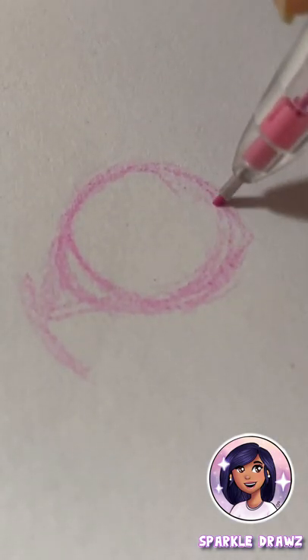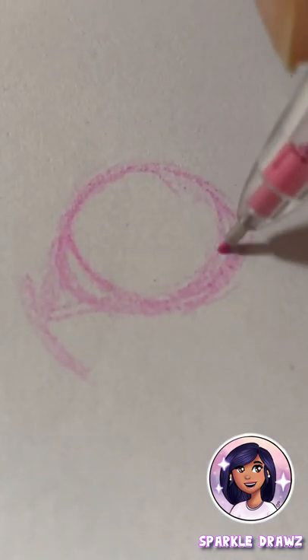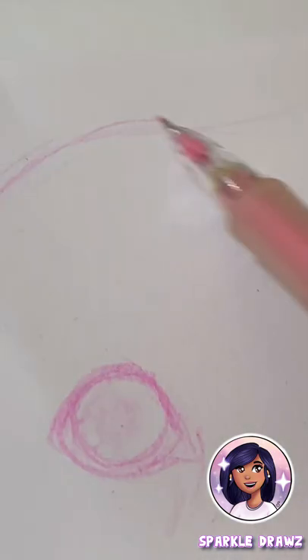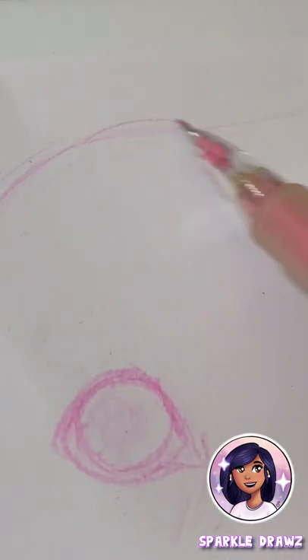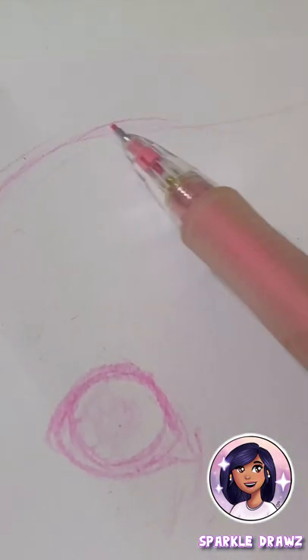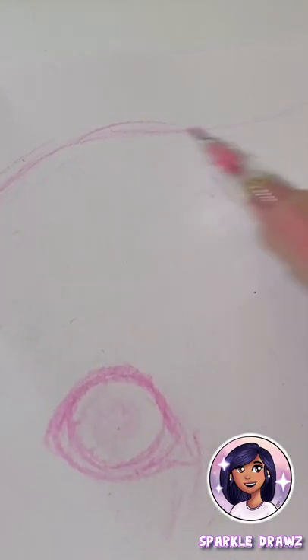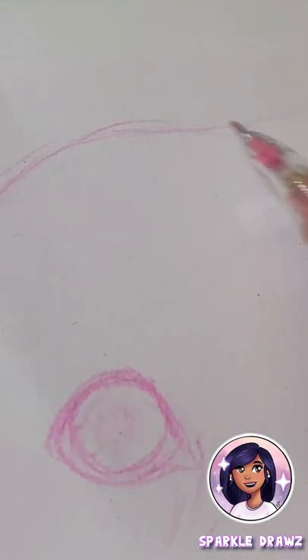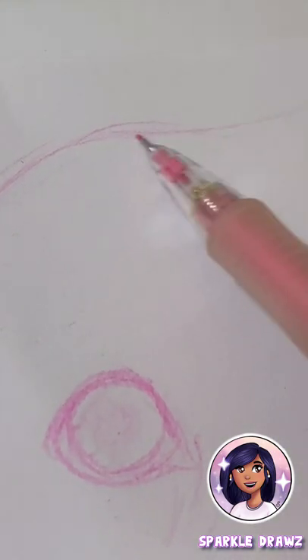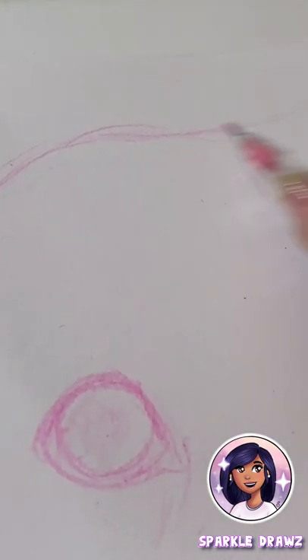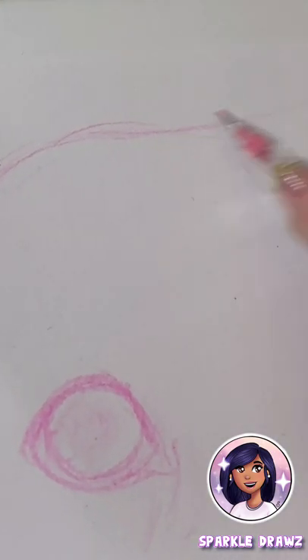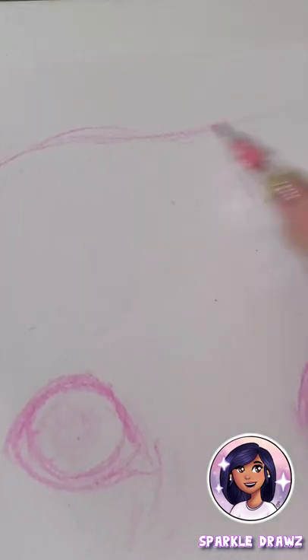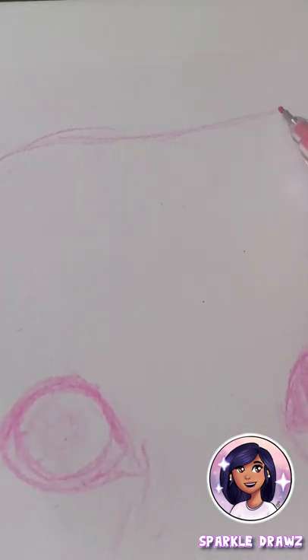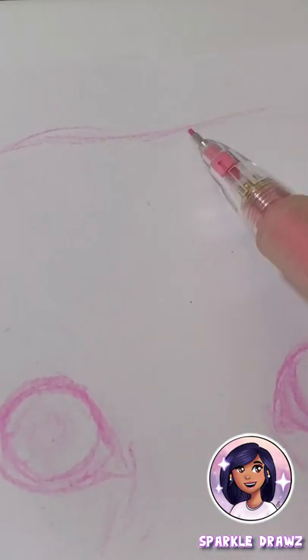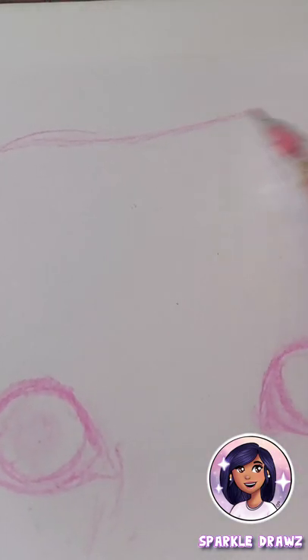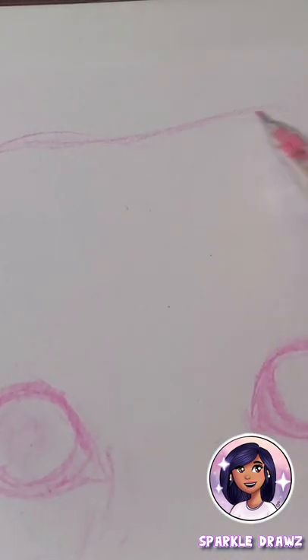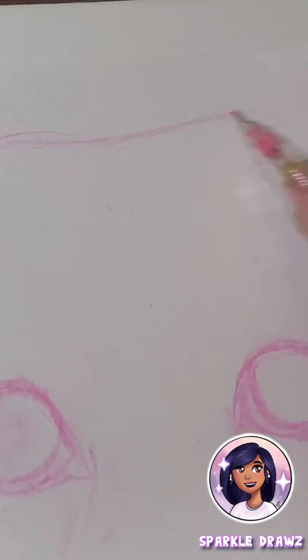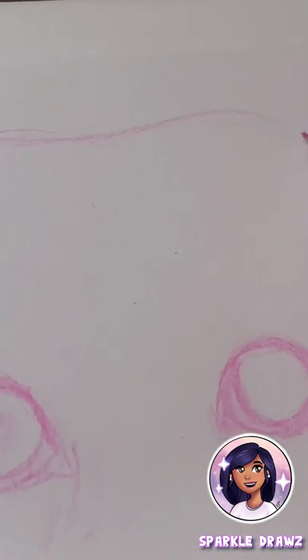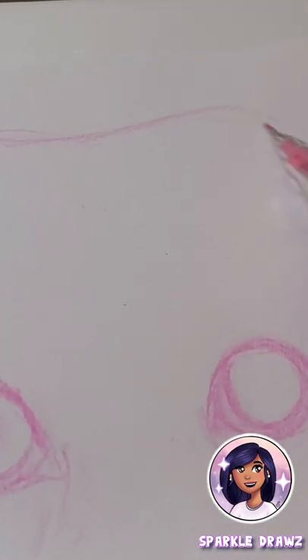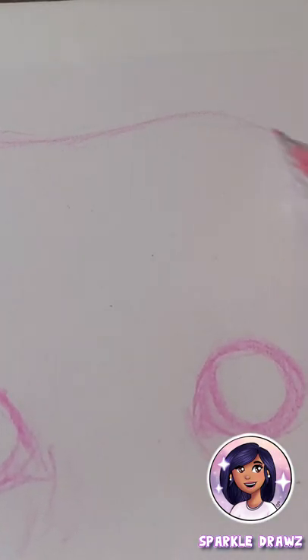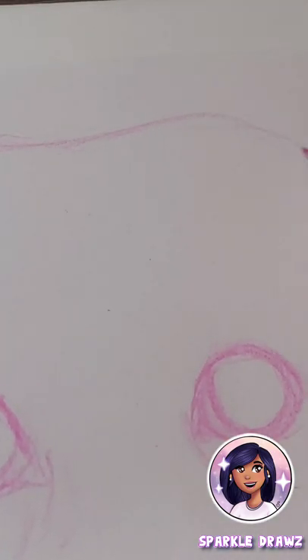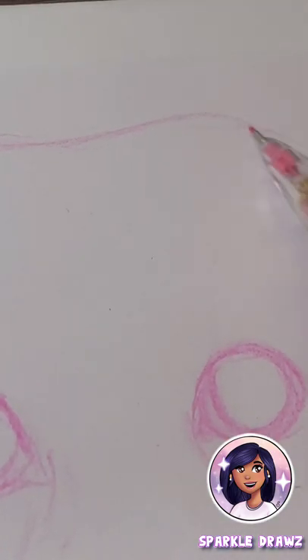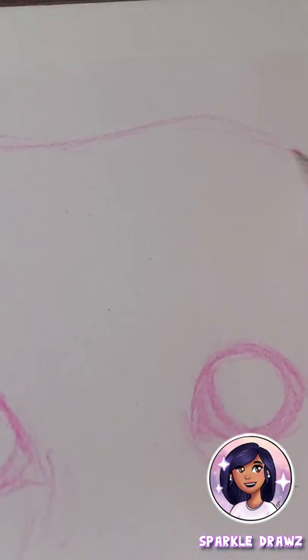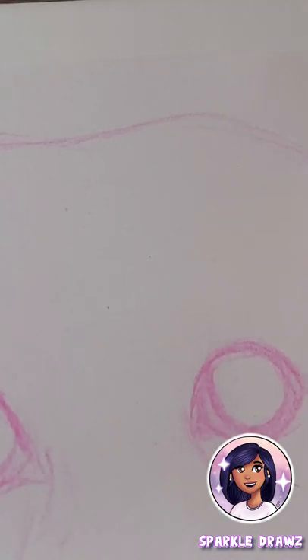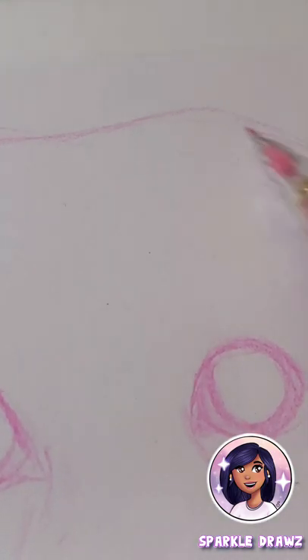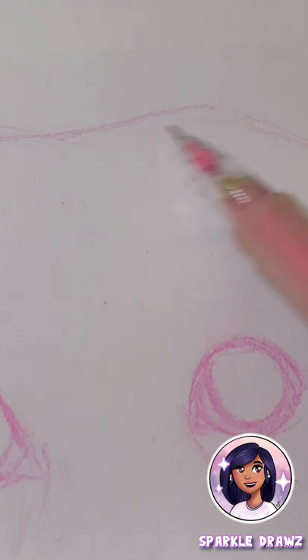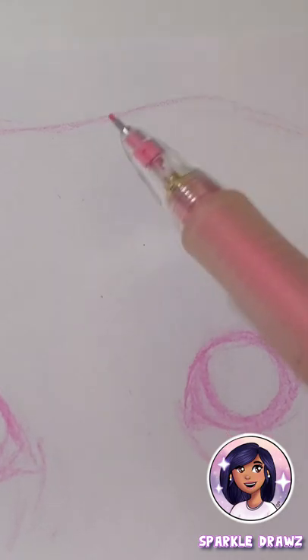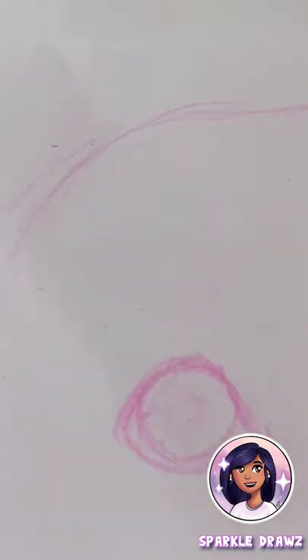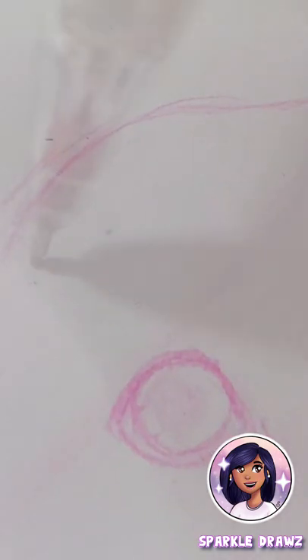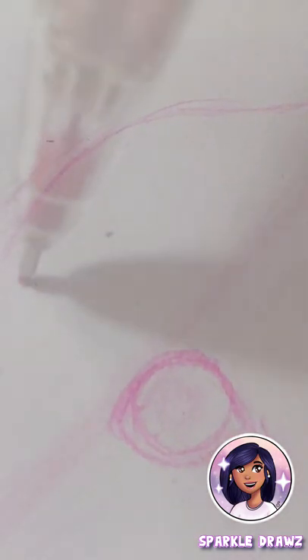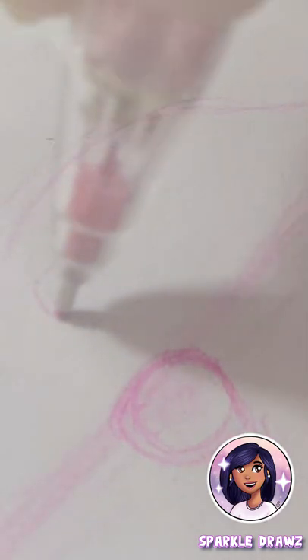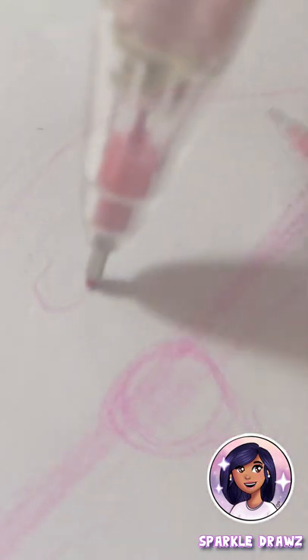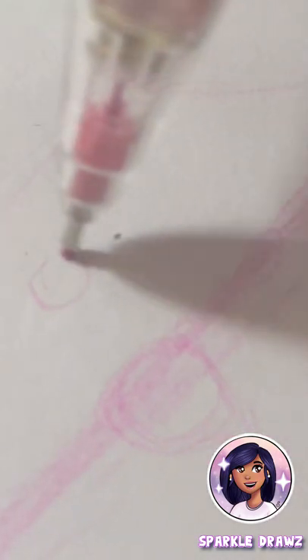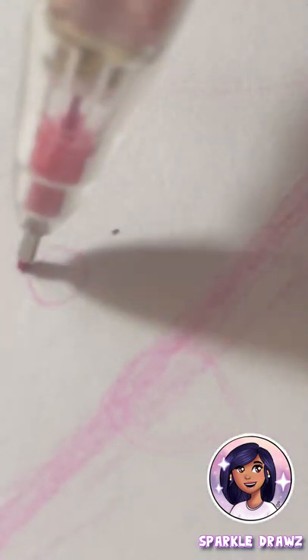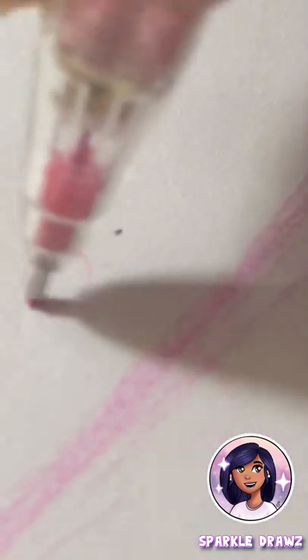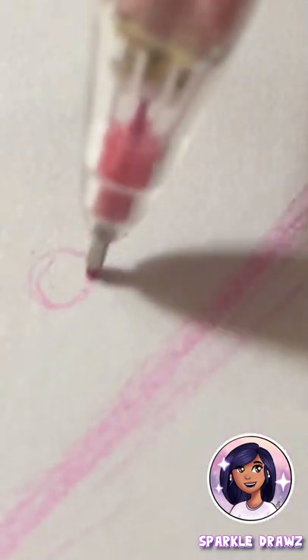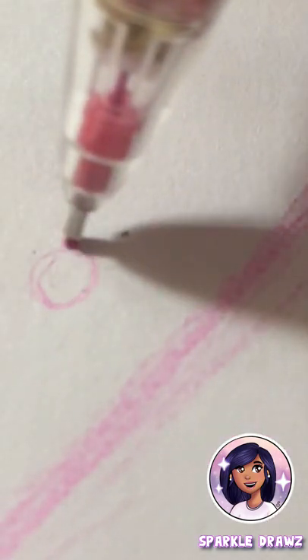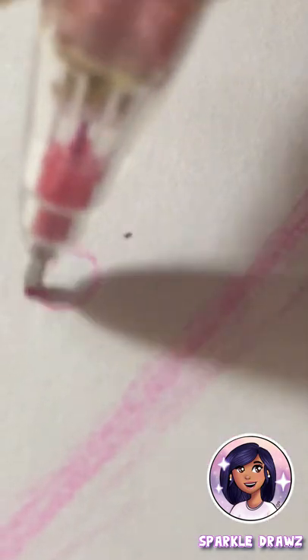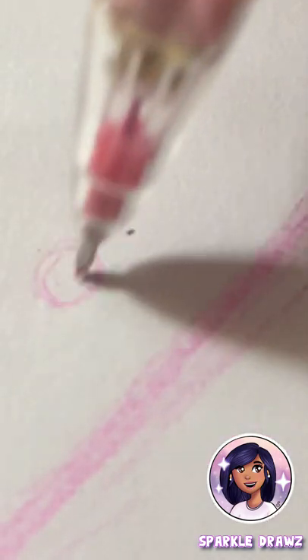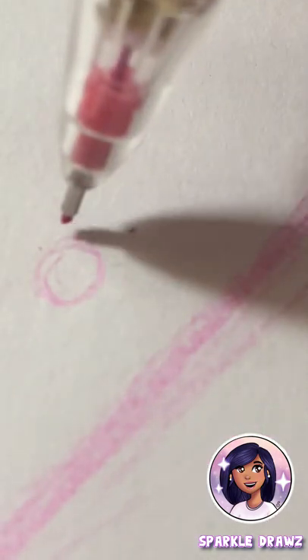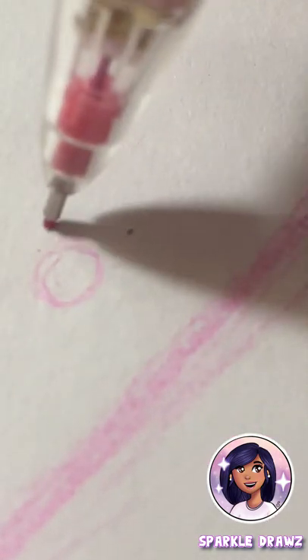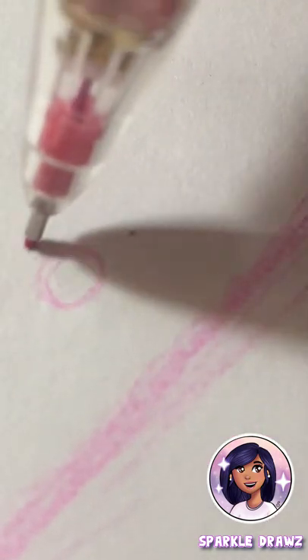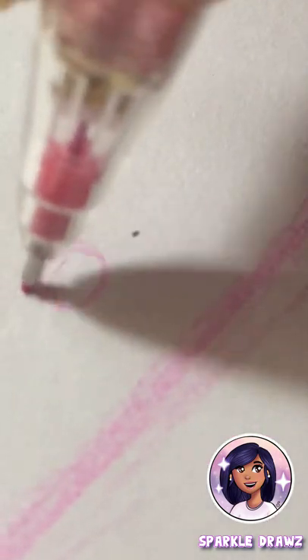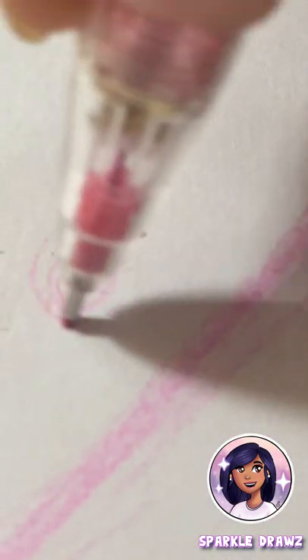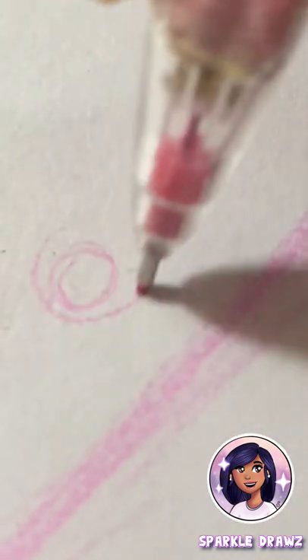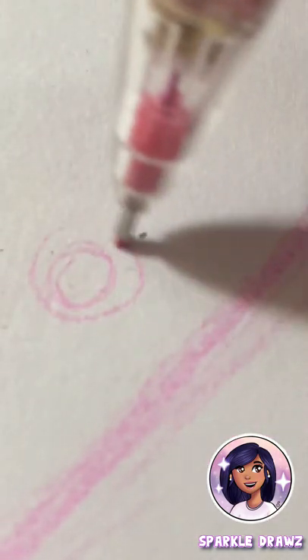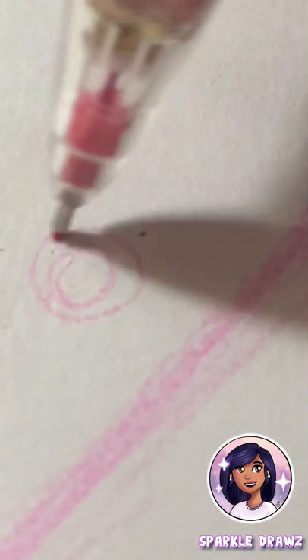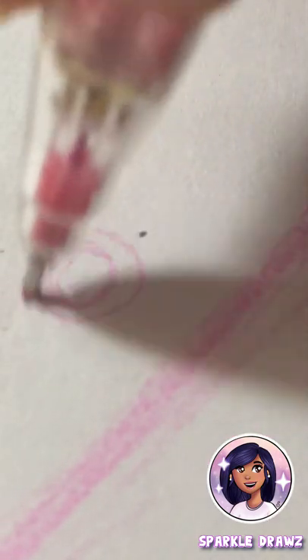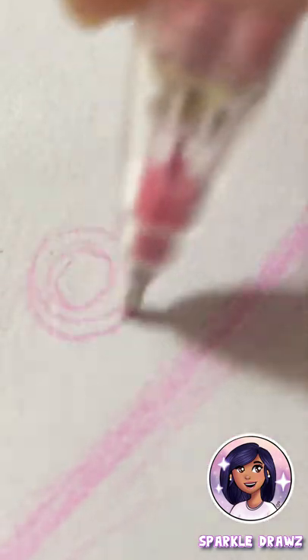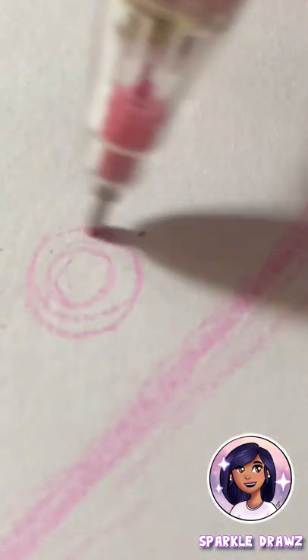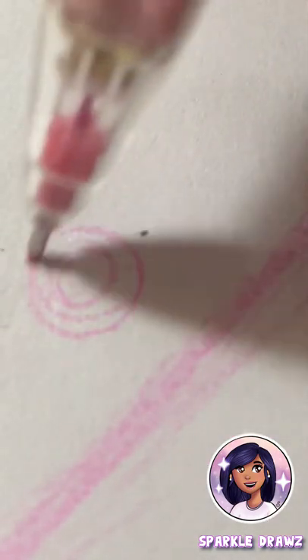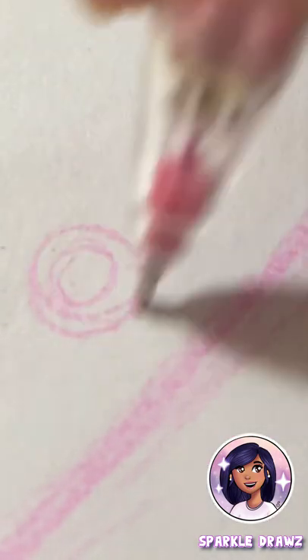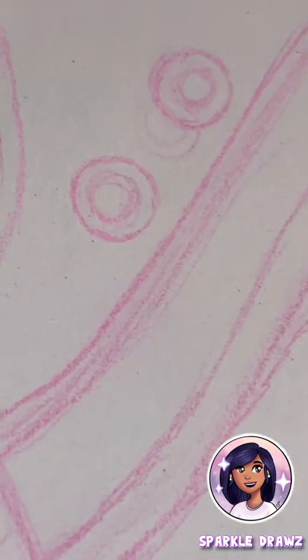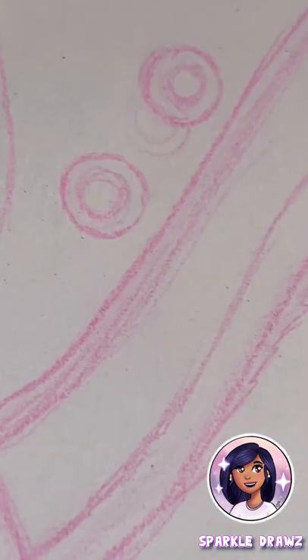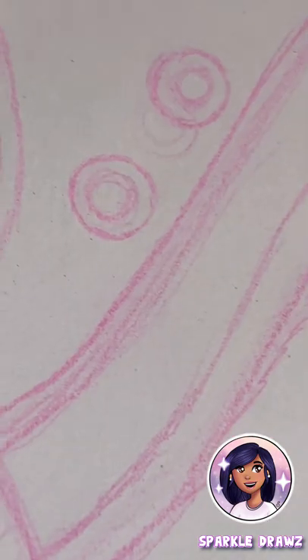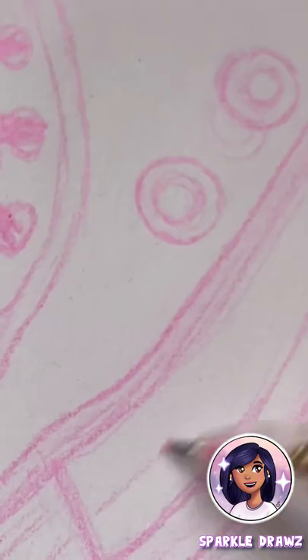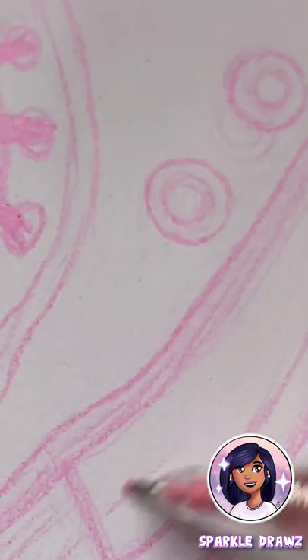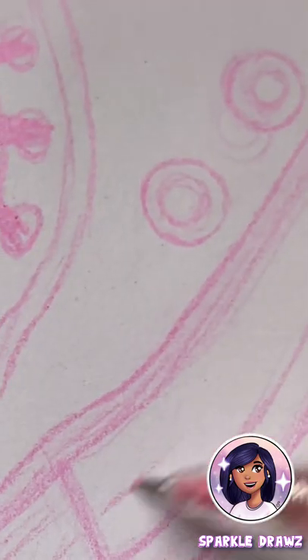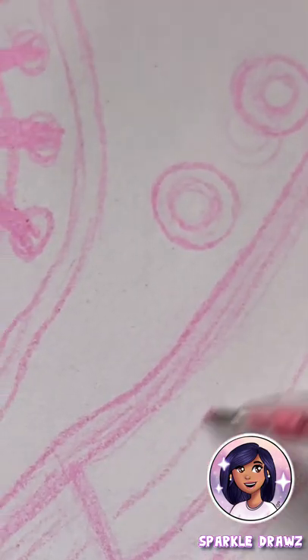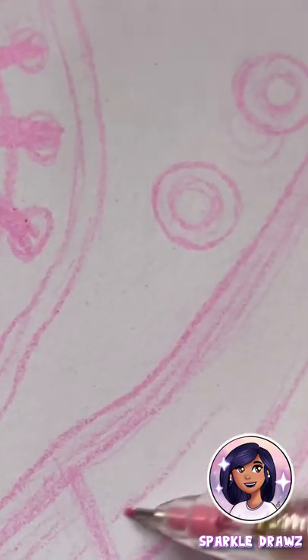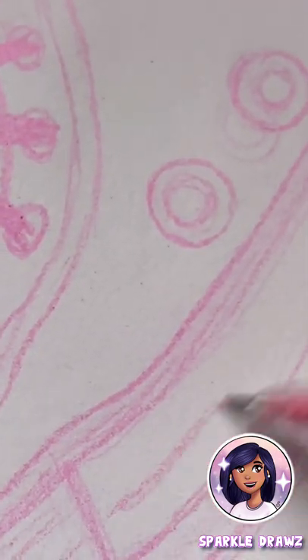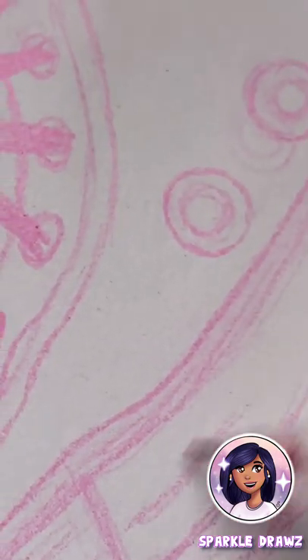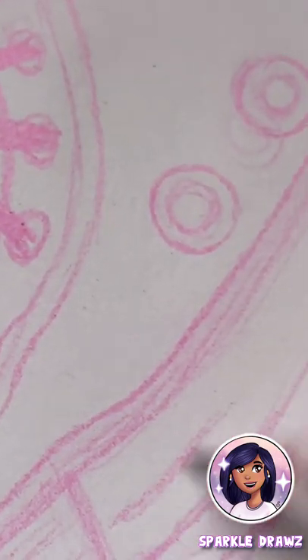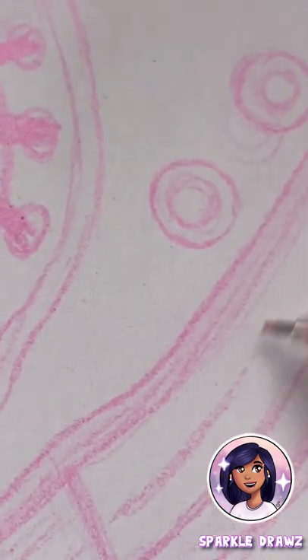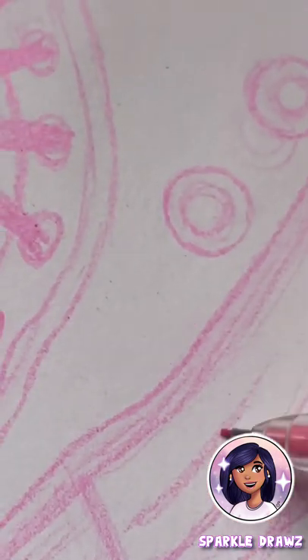Hello everybody! Welcome back to my channel Sparkle Draws. I'm Sparkle and today we are going to be drawing this adorable little Labrador.